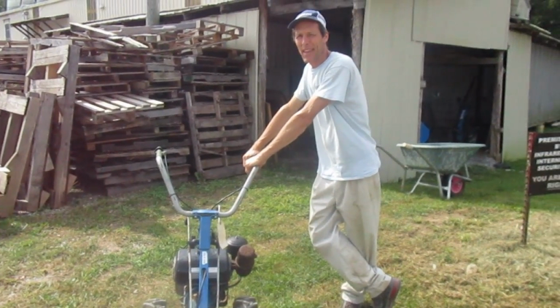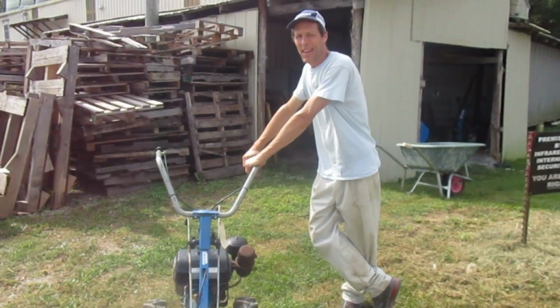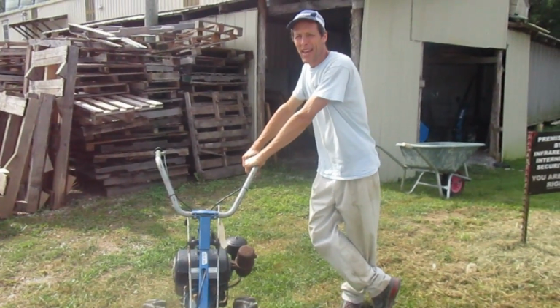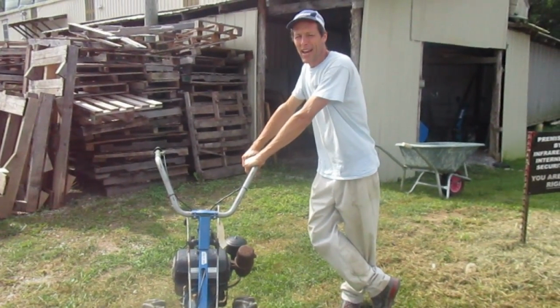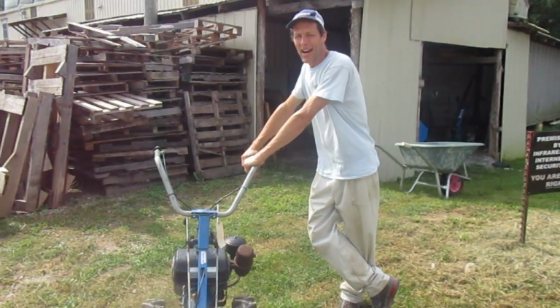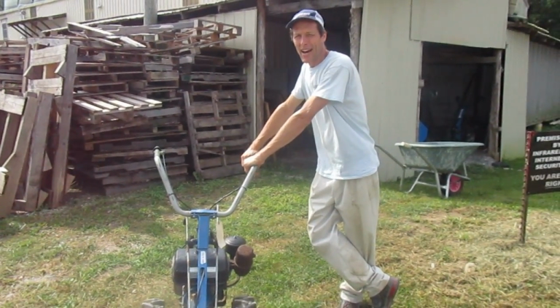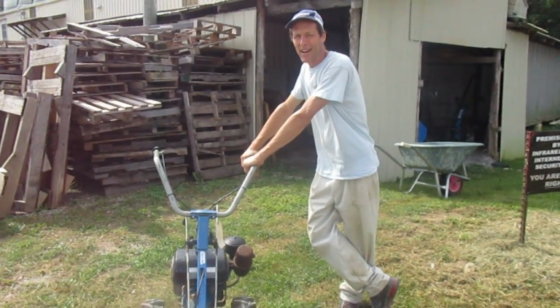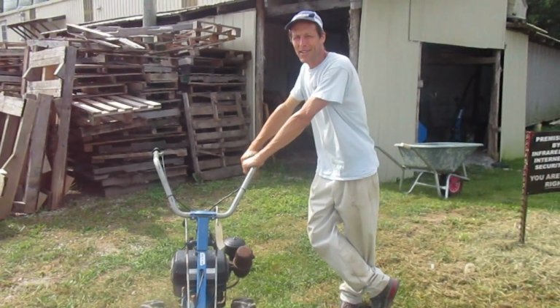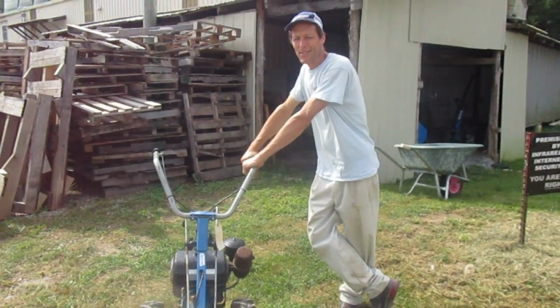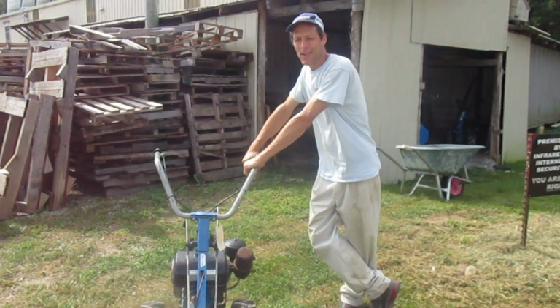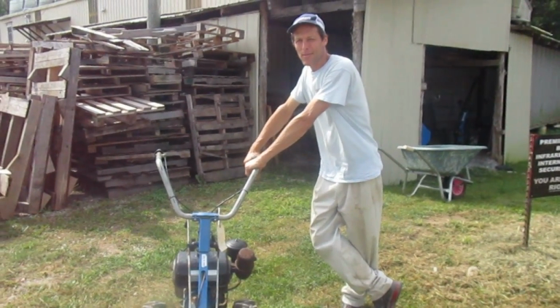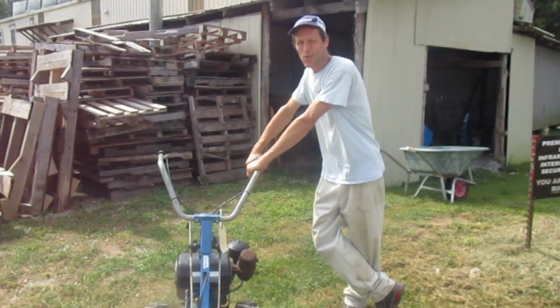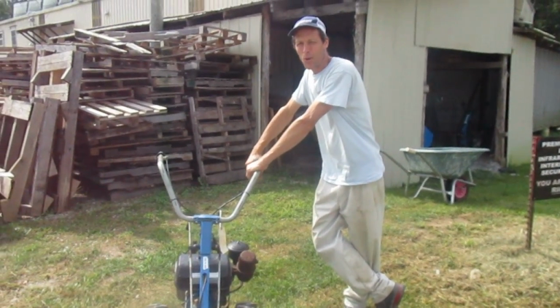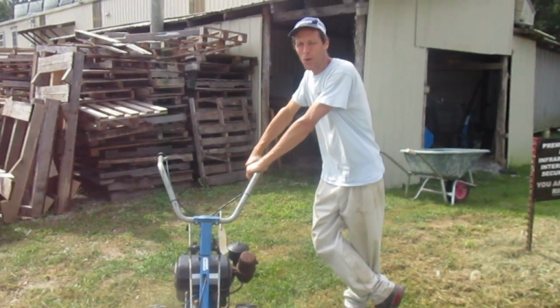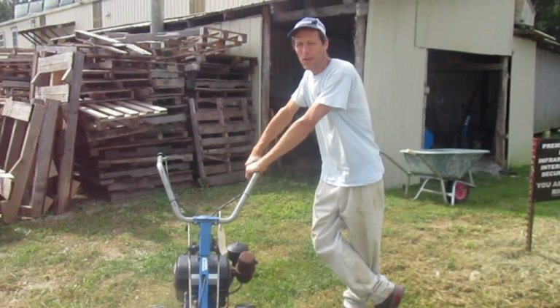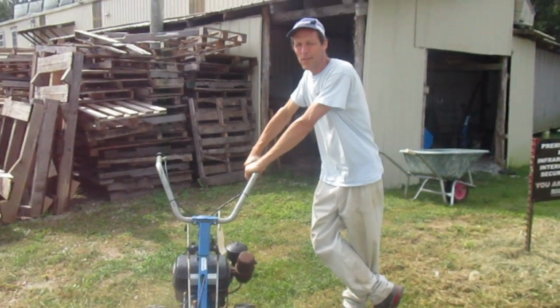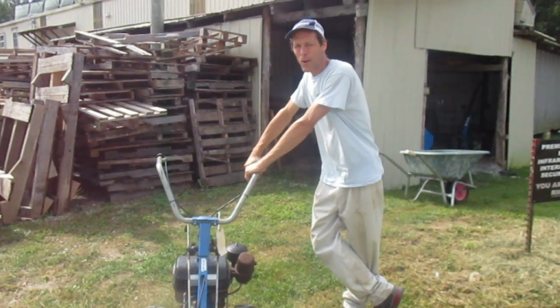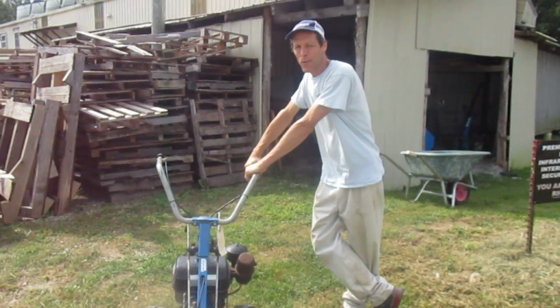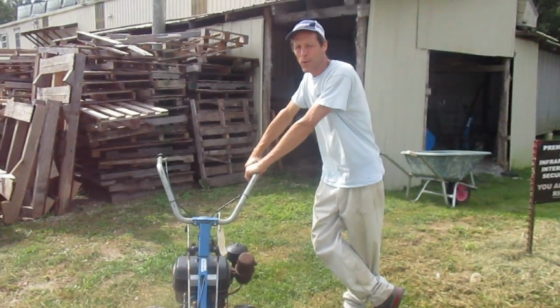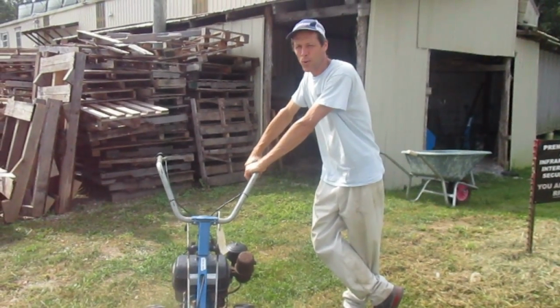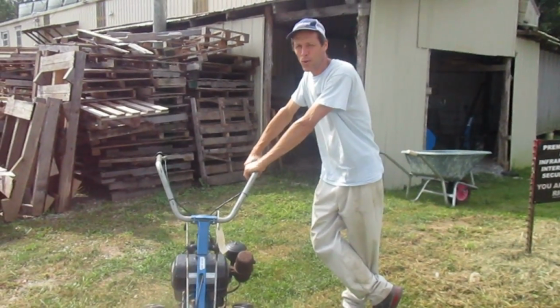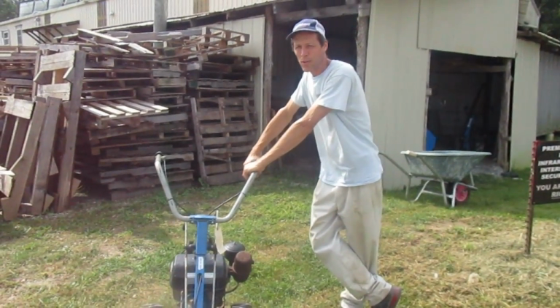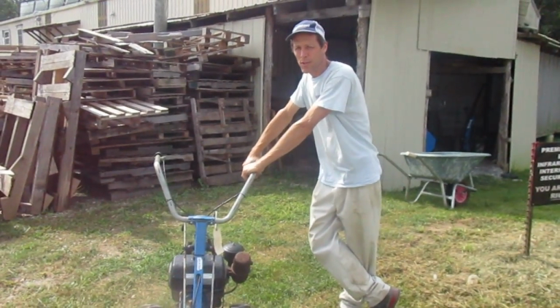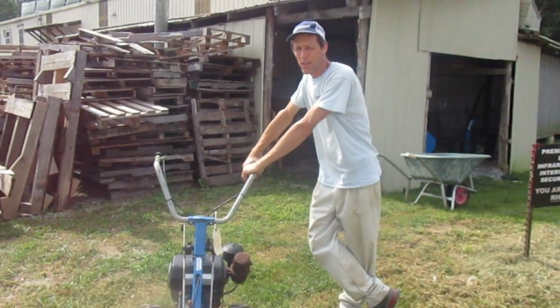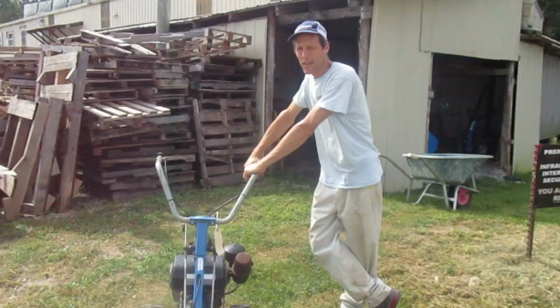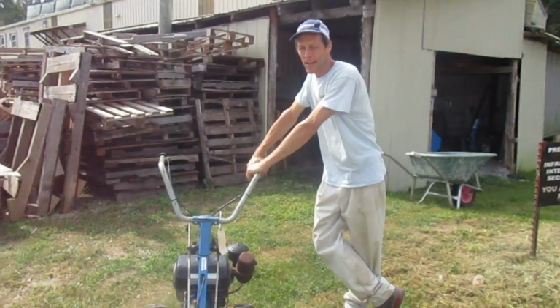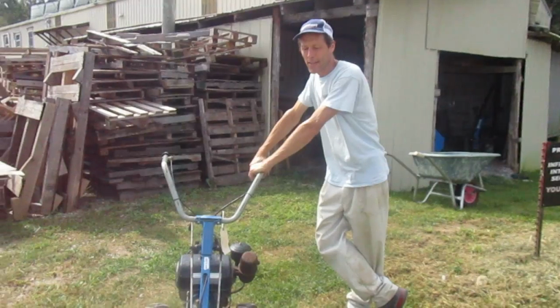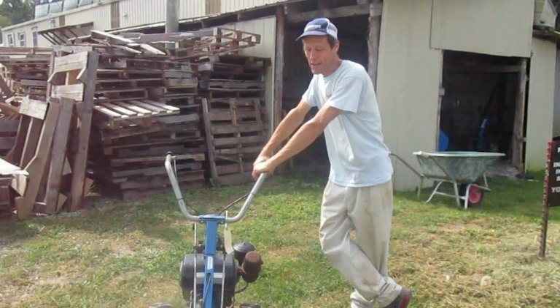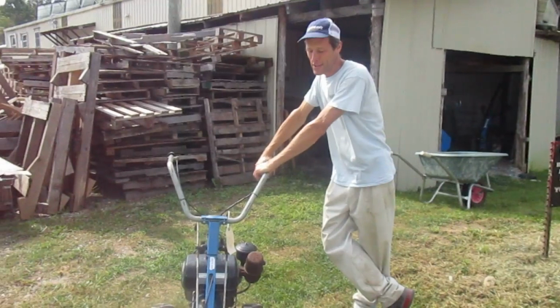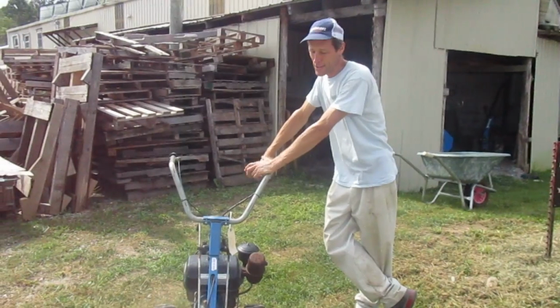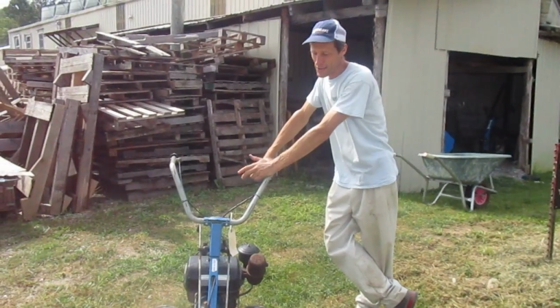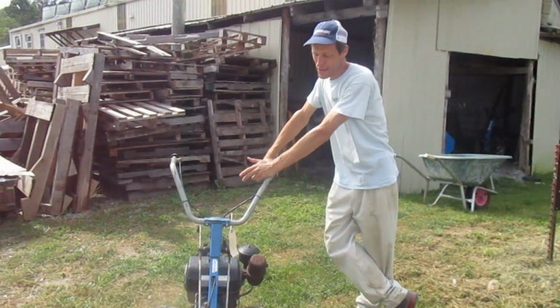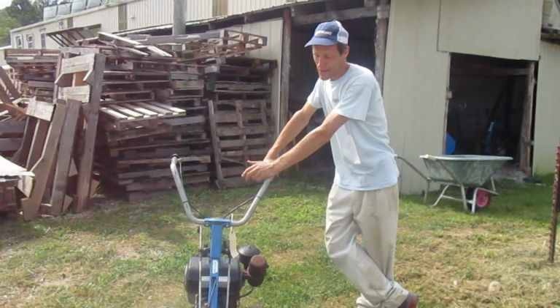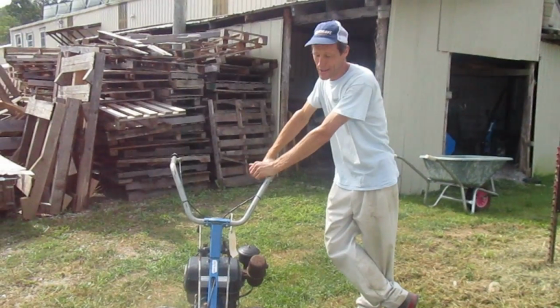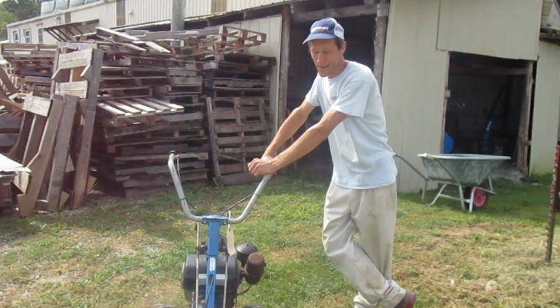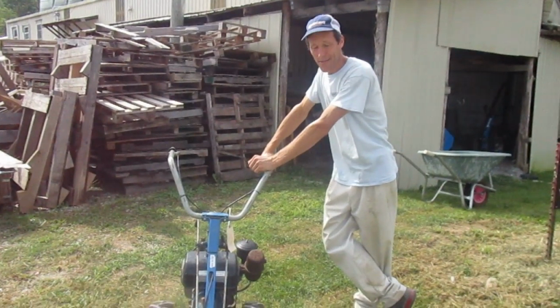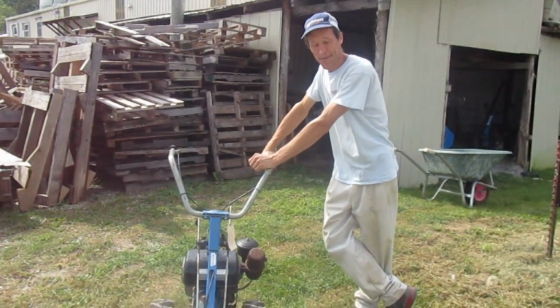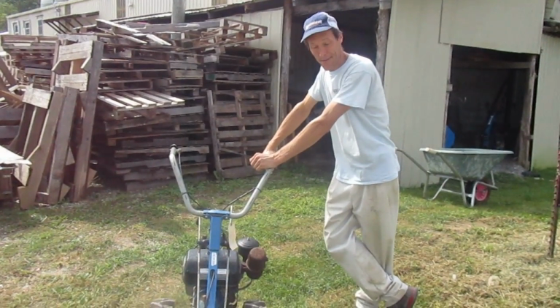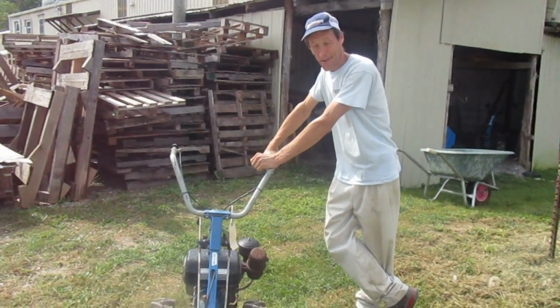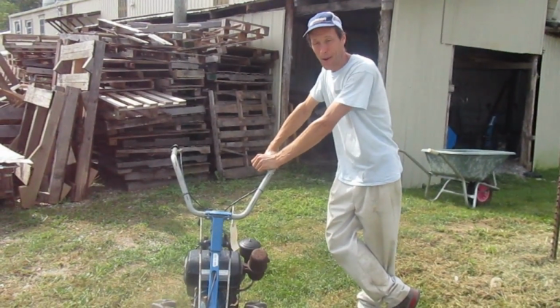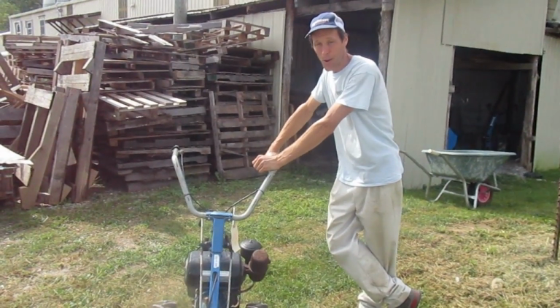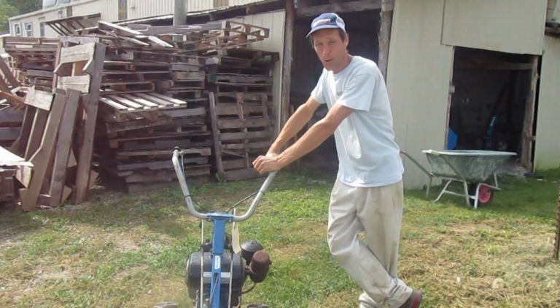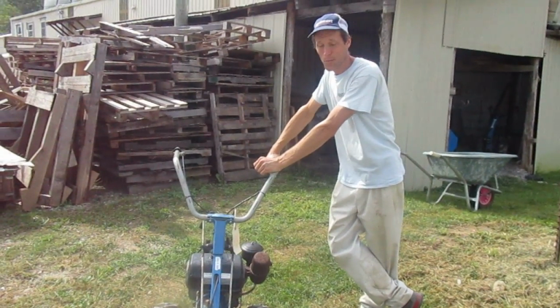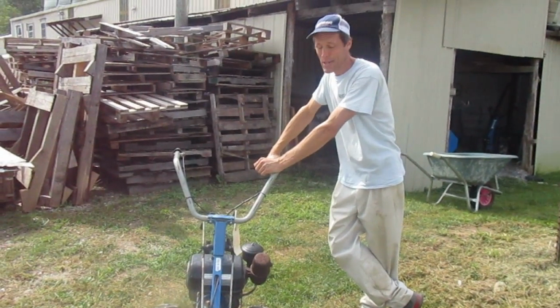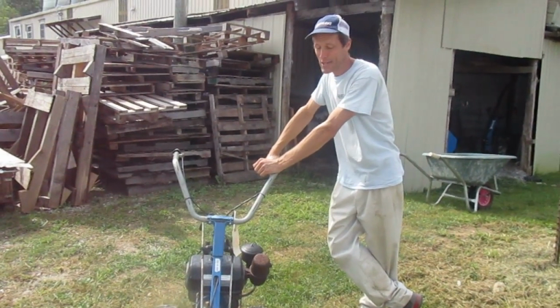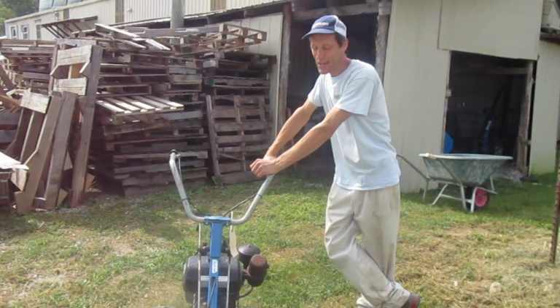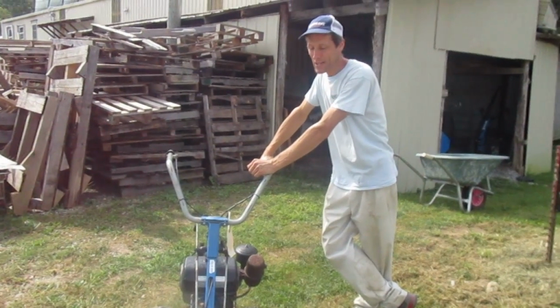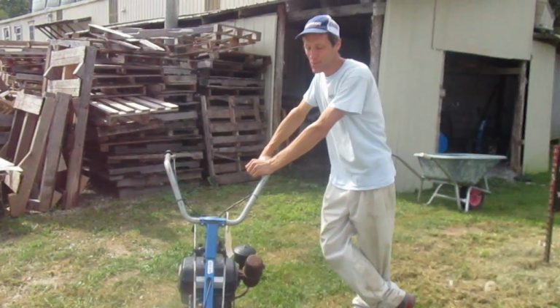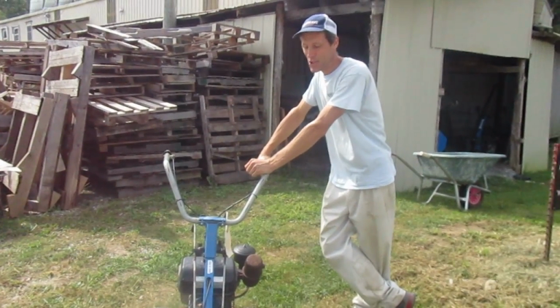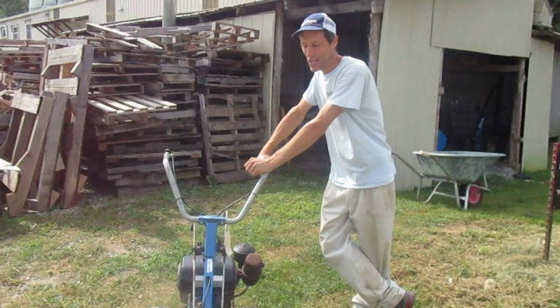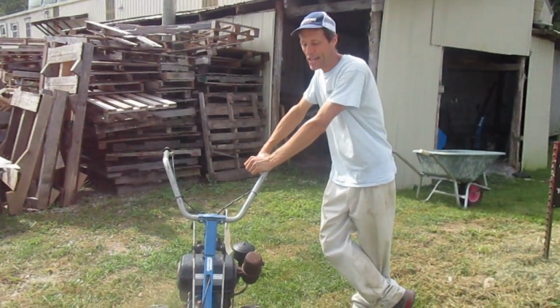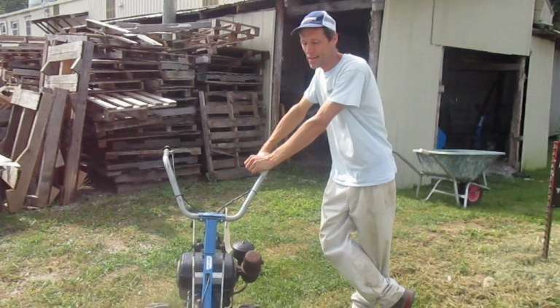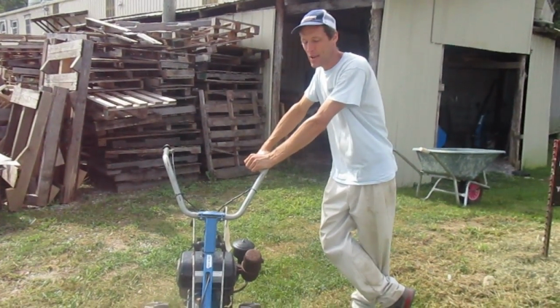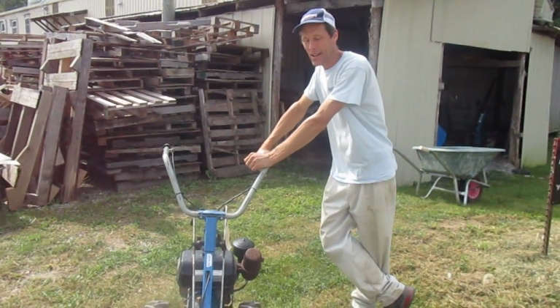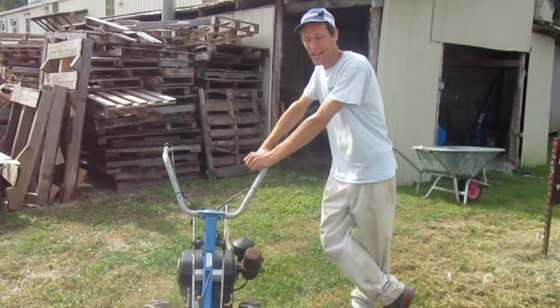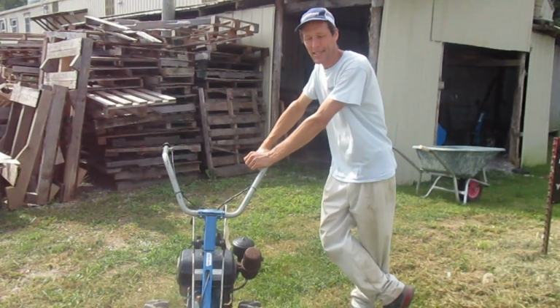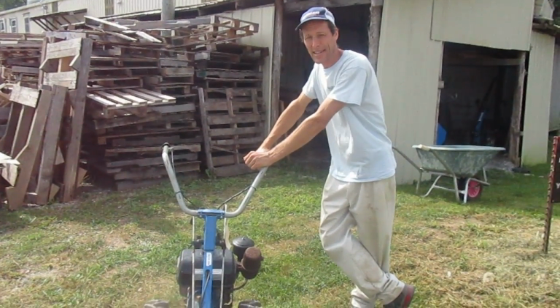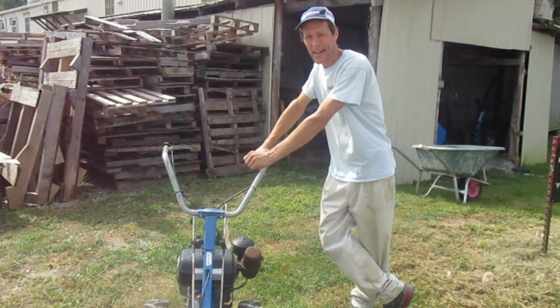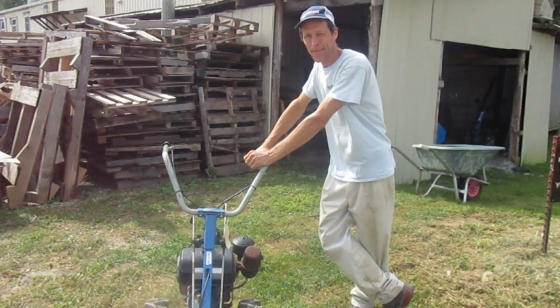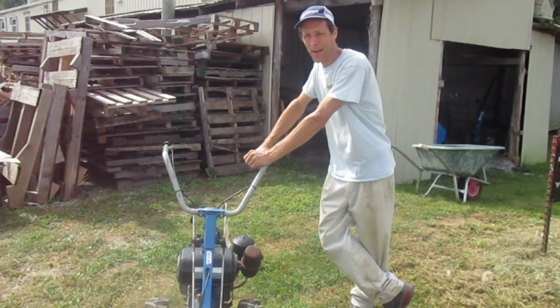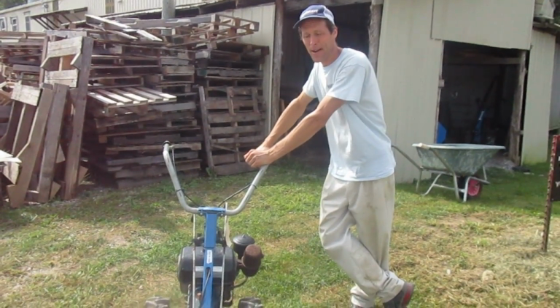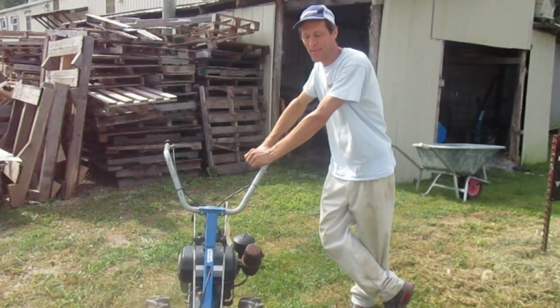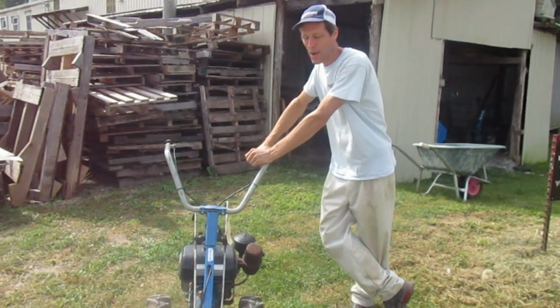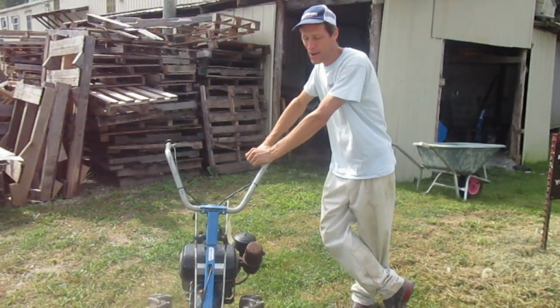Howdy. I'm Joel at Earth Tools and this is a very old BCS machine, about a 1985 model.